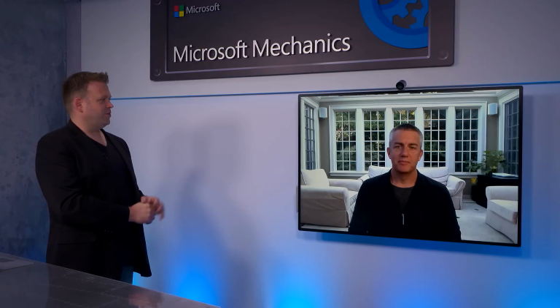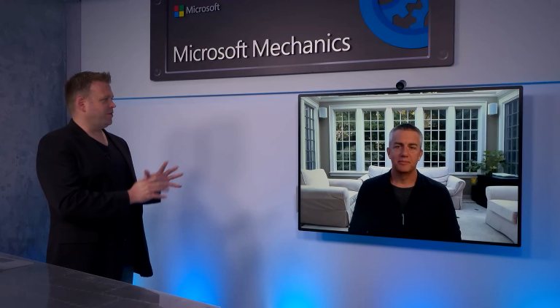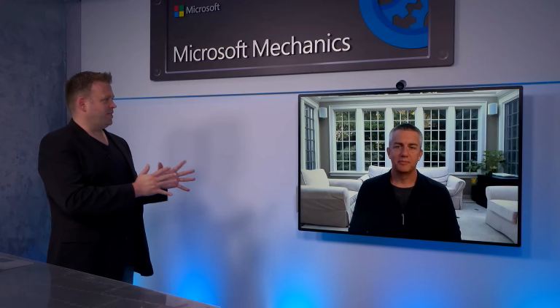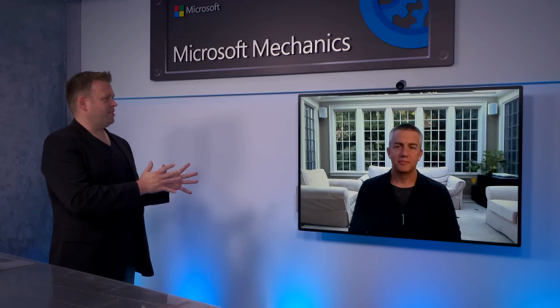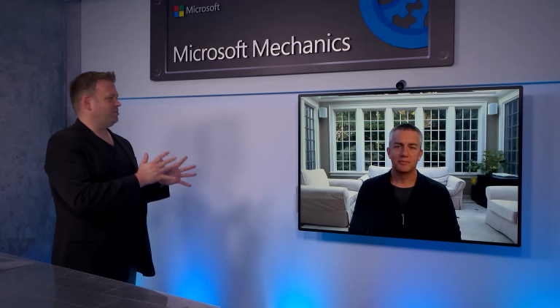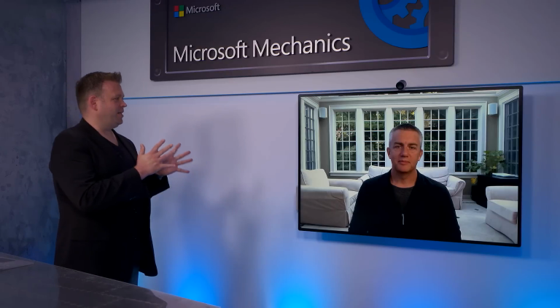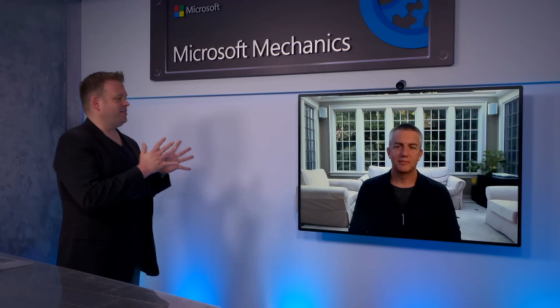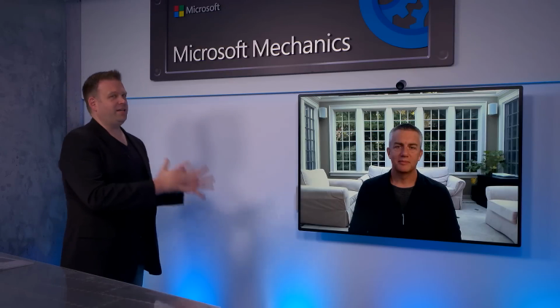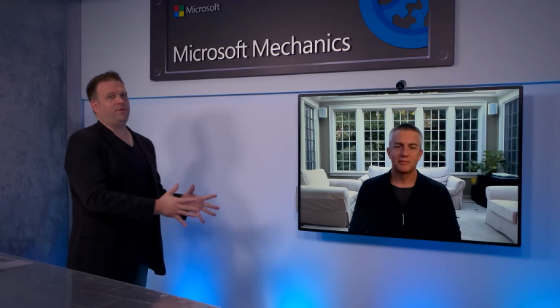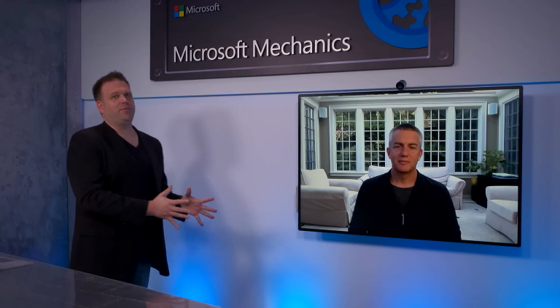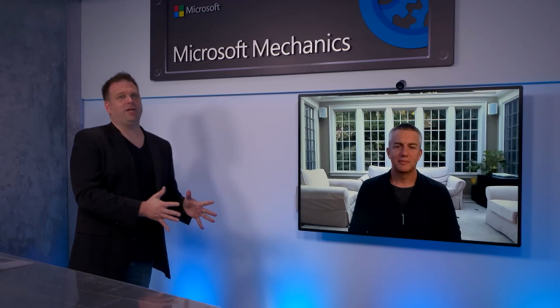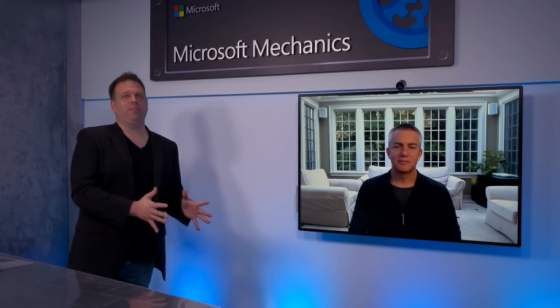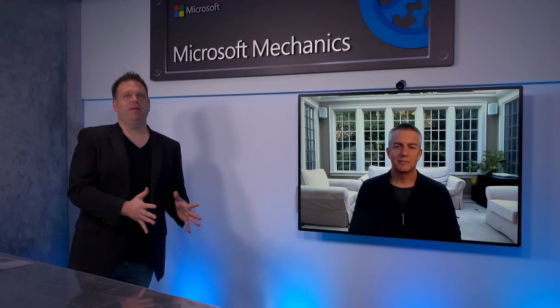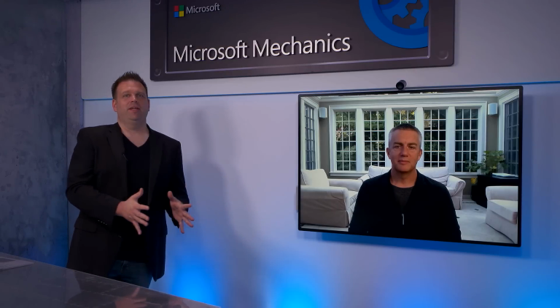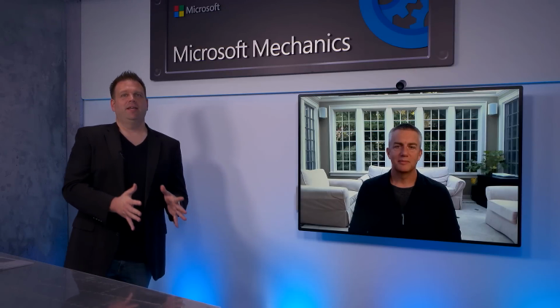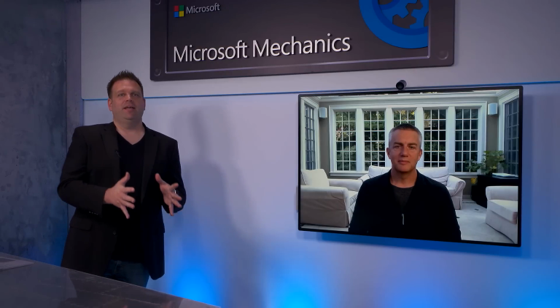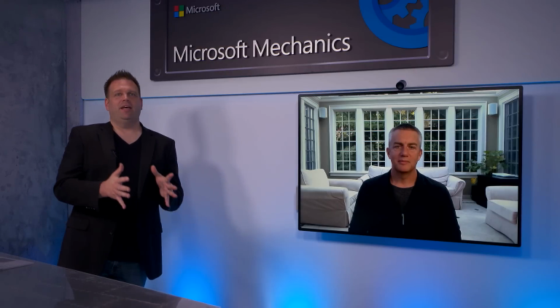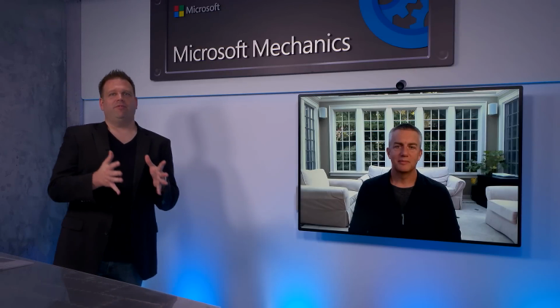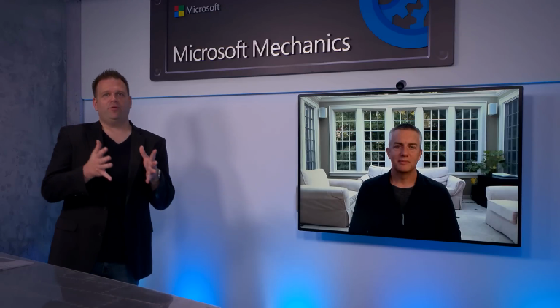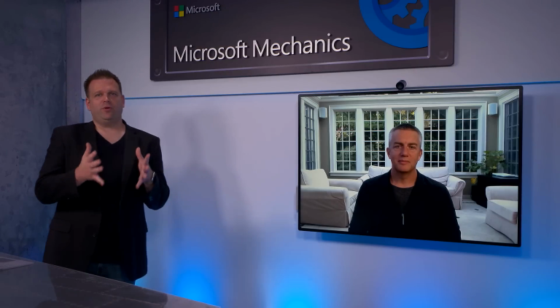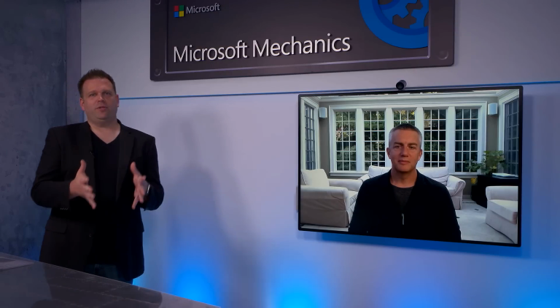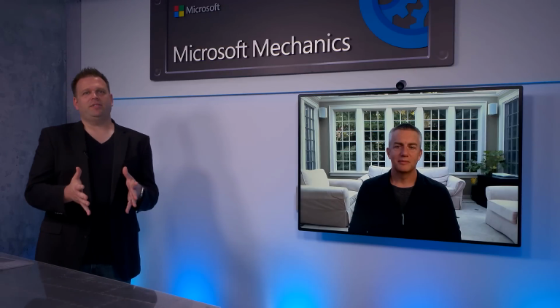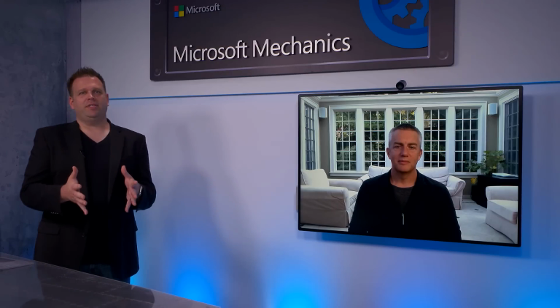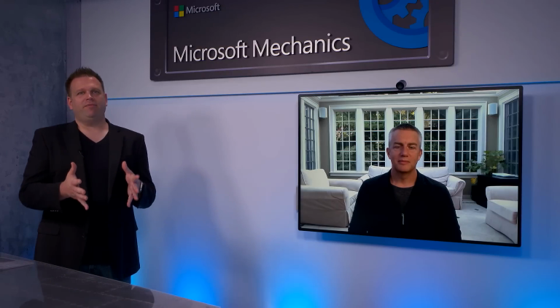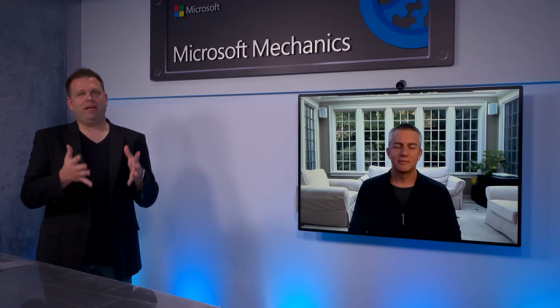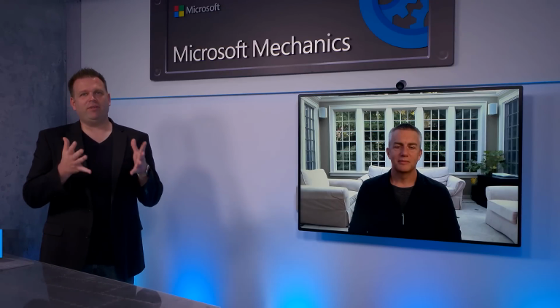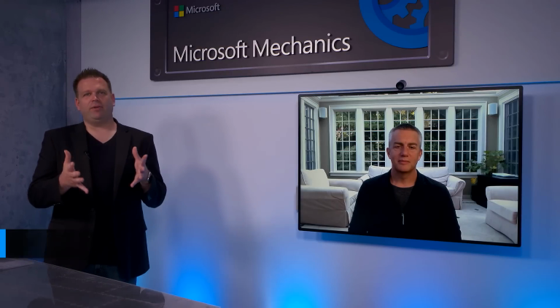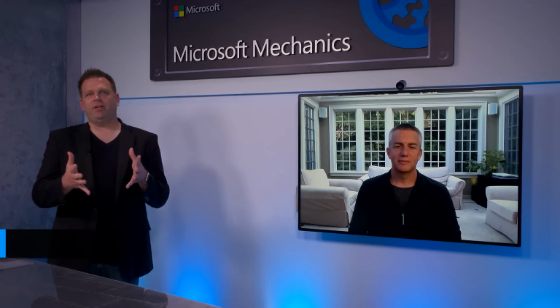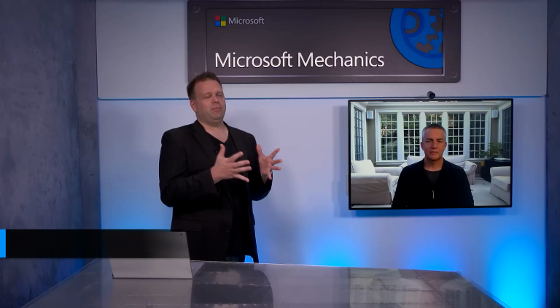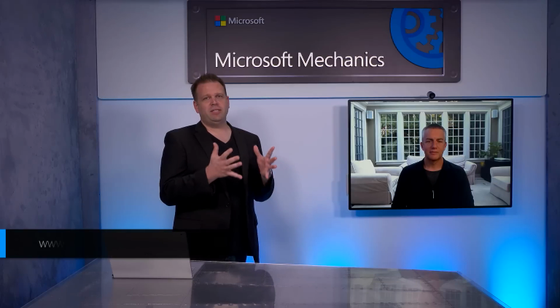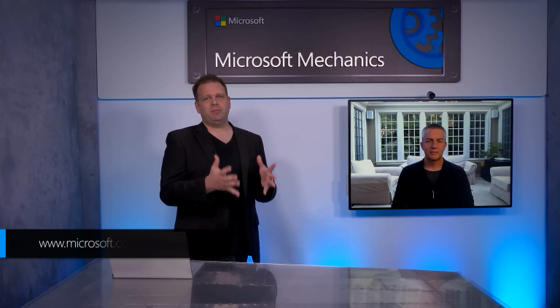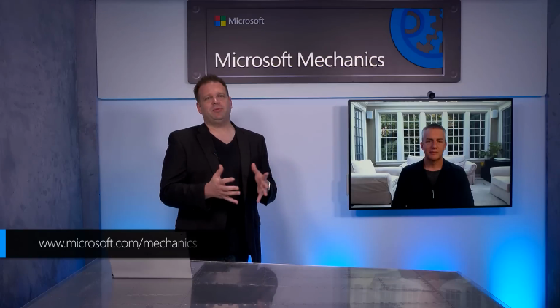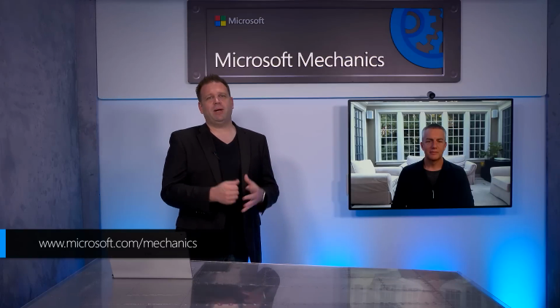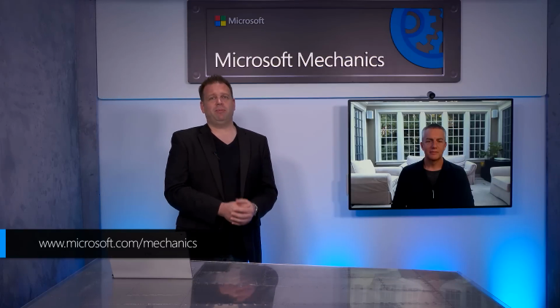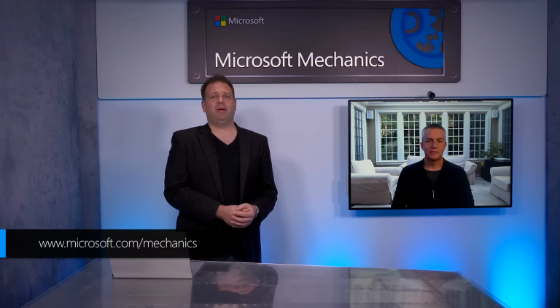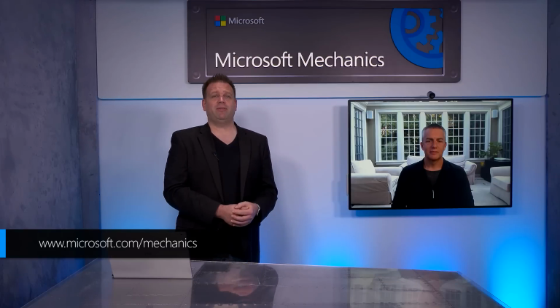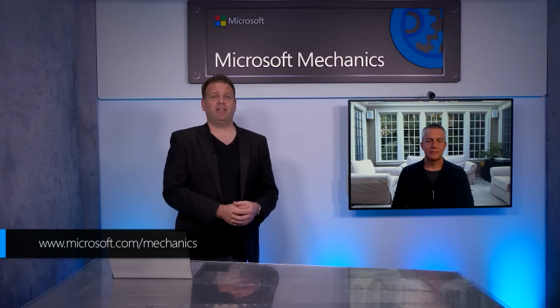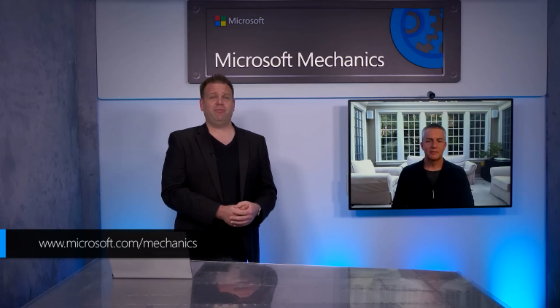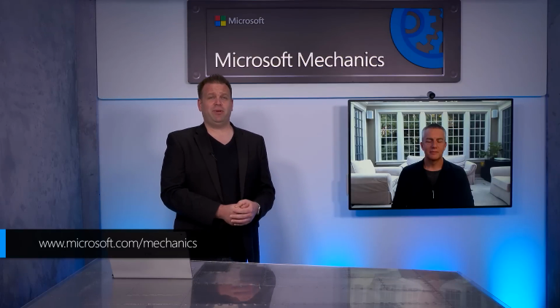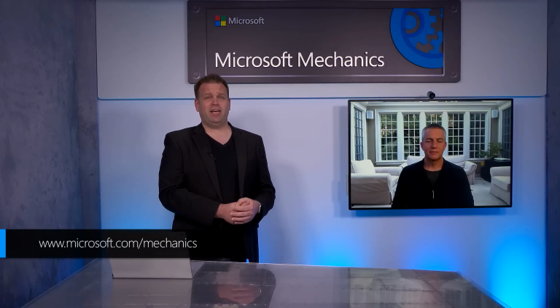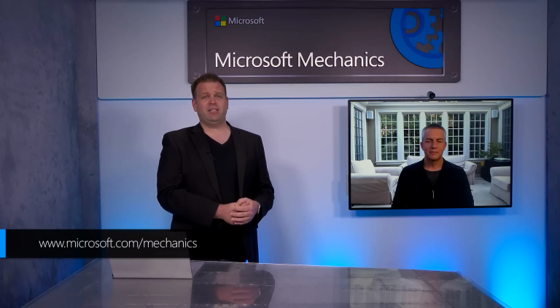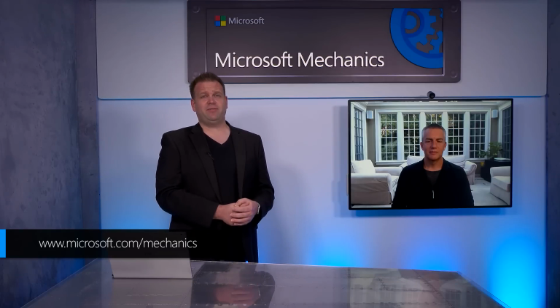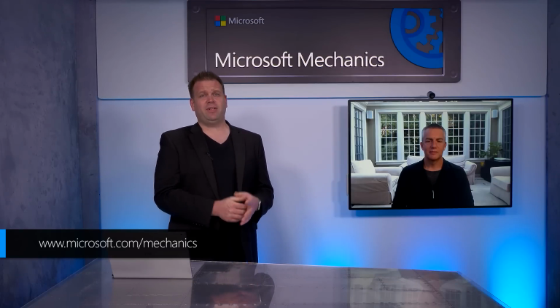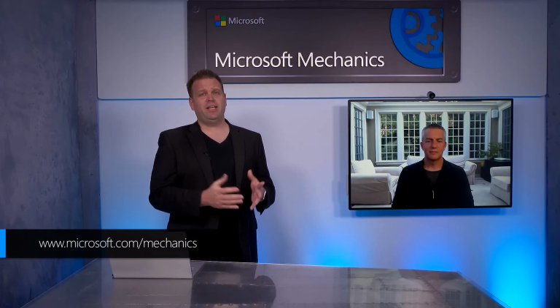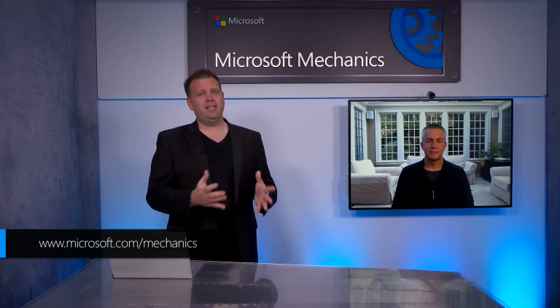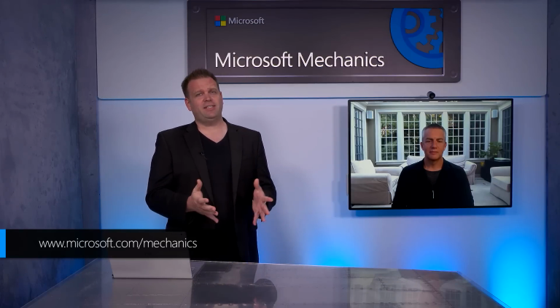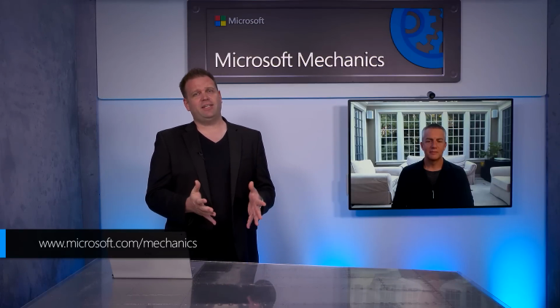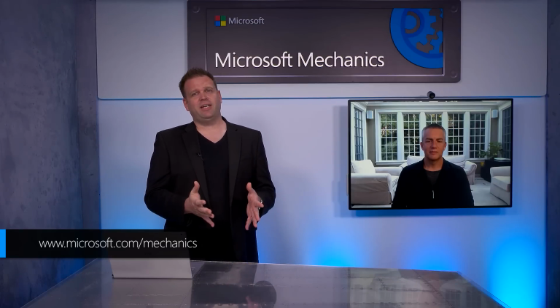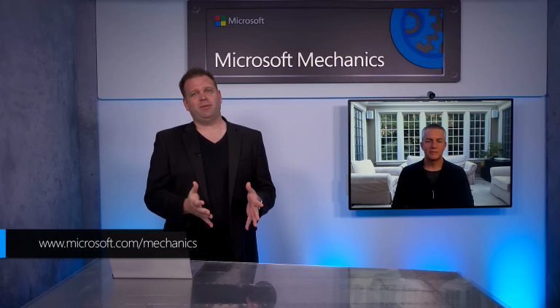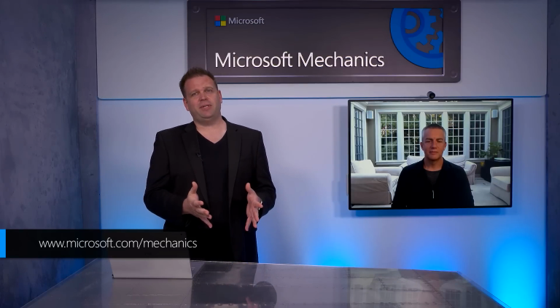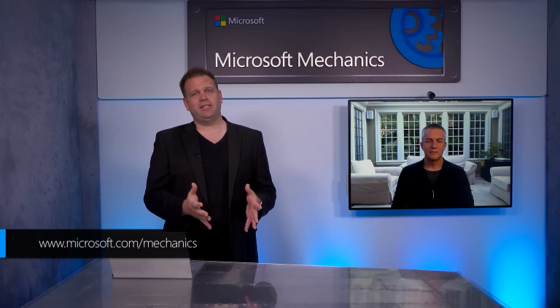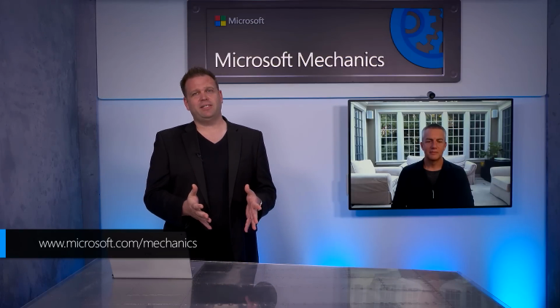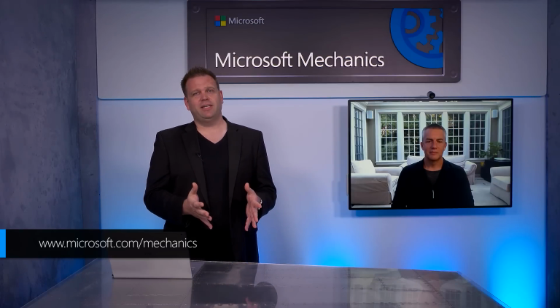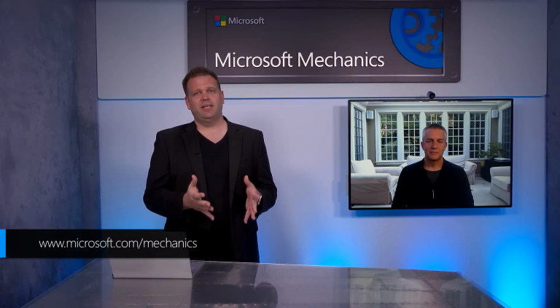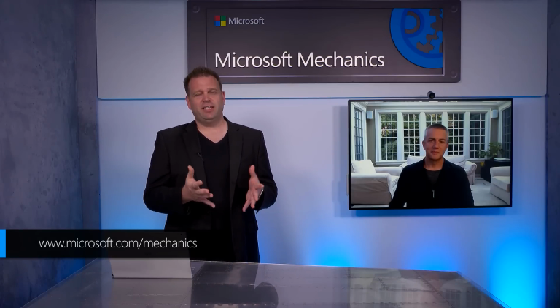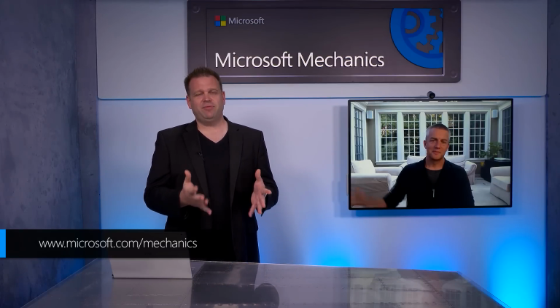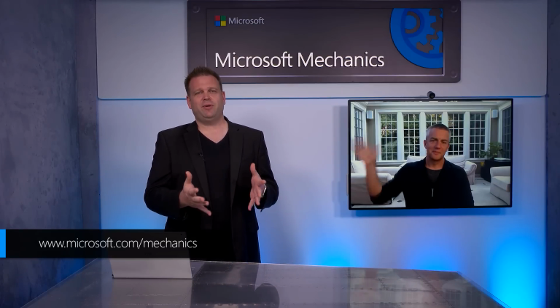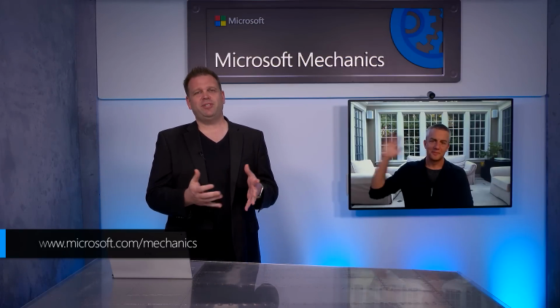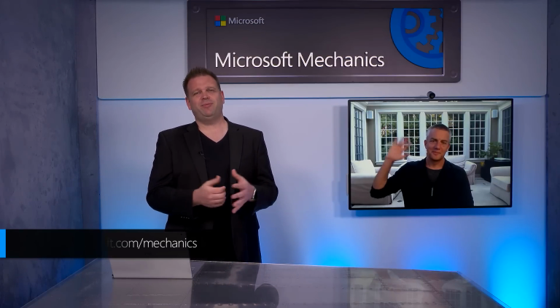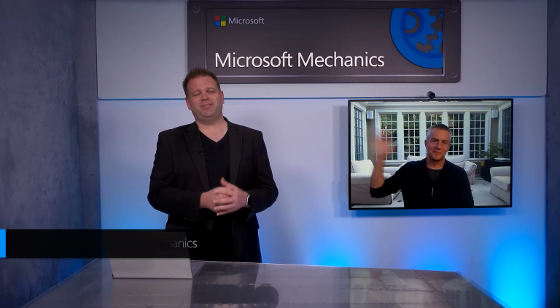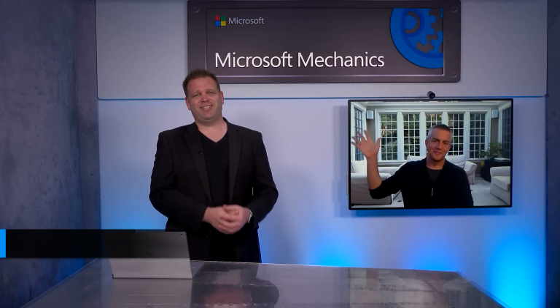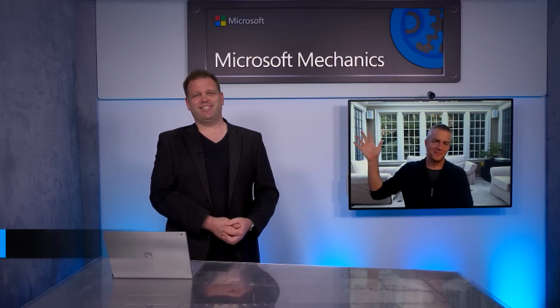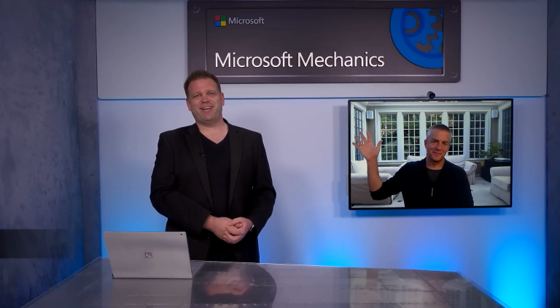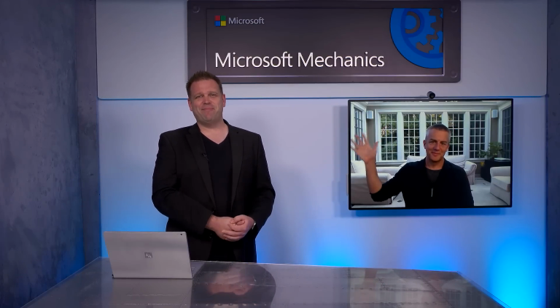Great tips. Thanks again, Rob. If you haven't already, please subscribe to Microsoft Mechanics for the latest tech updates. Thanks for watching. We'll see you next time.